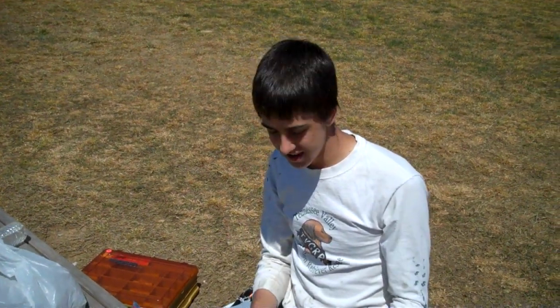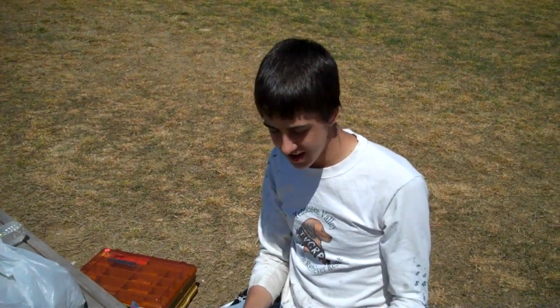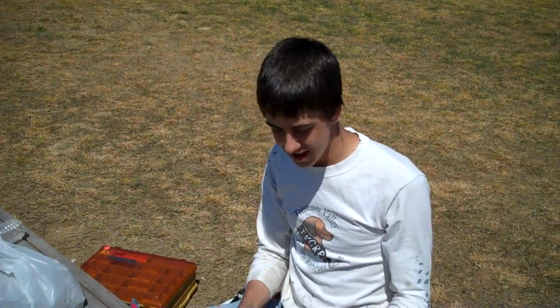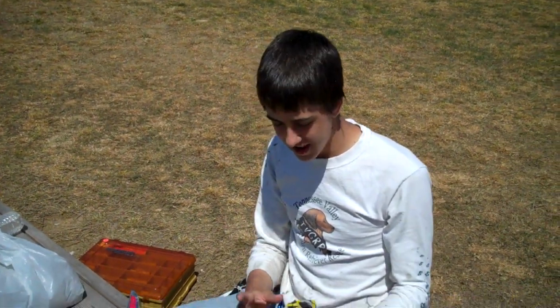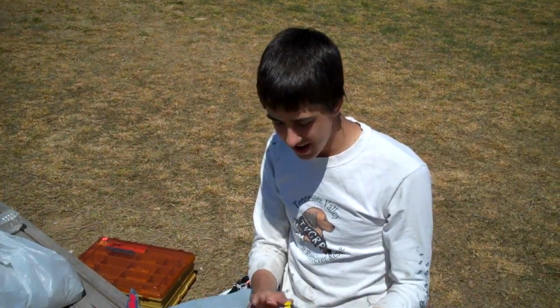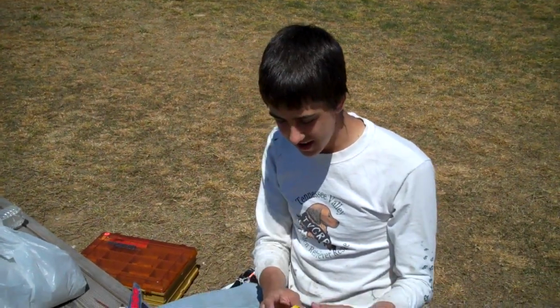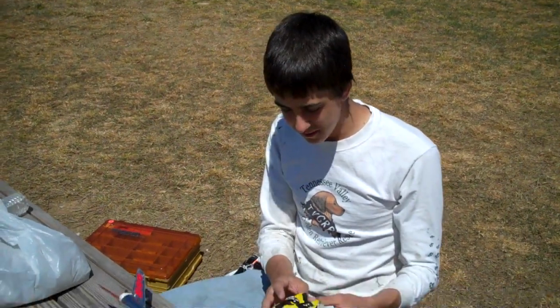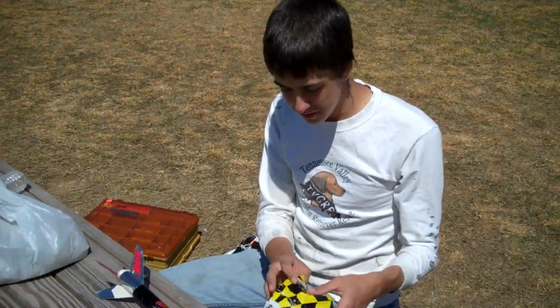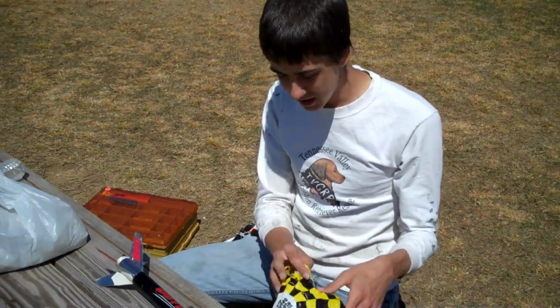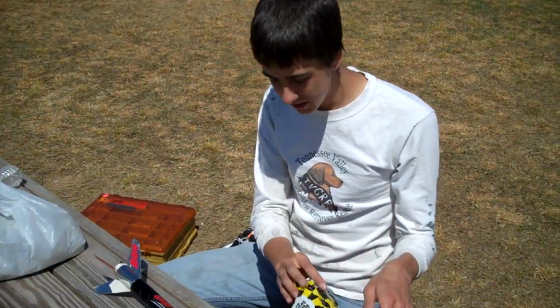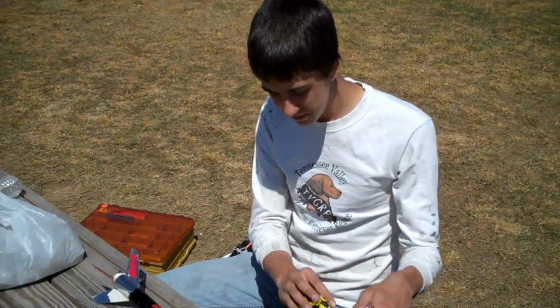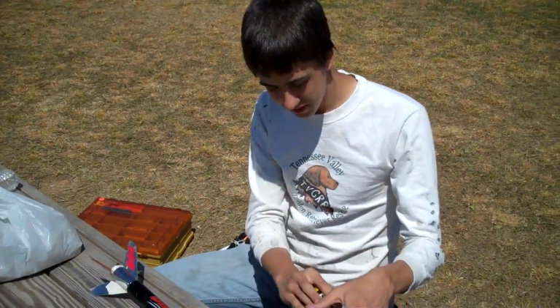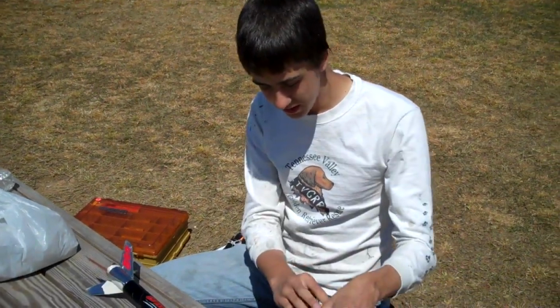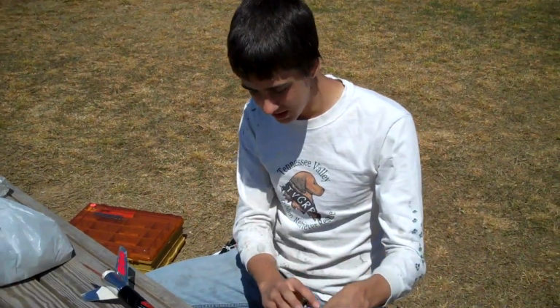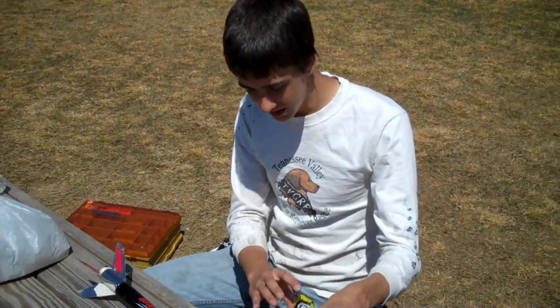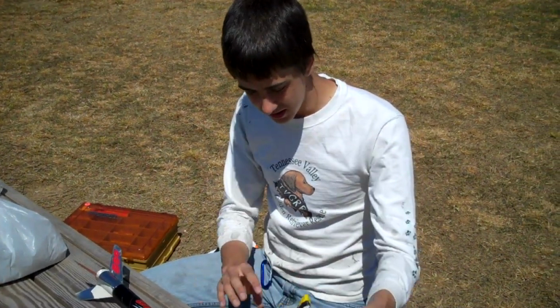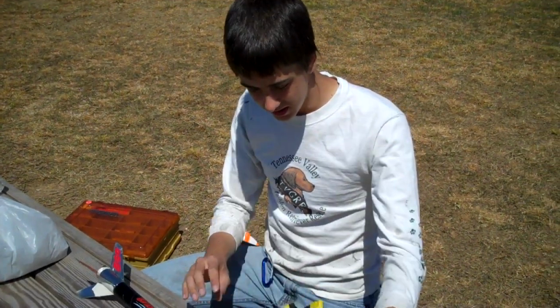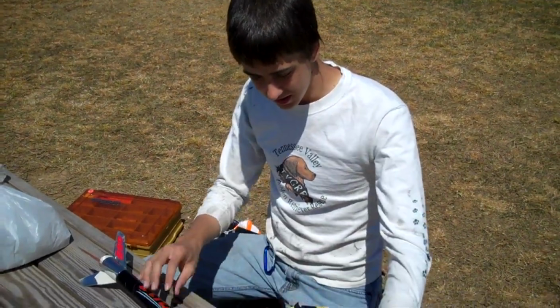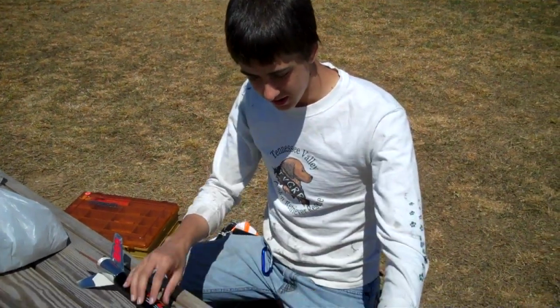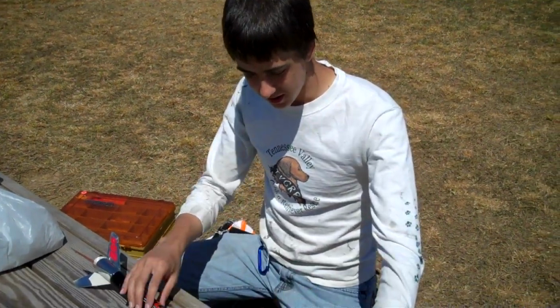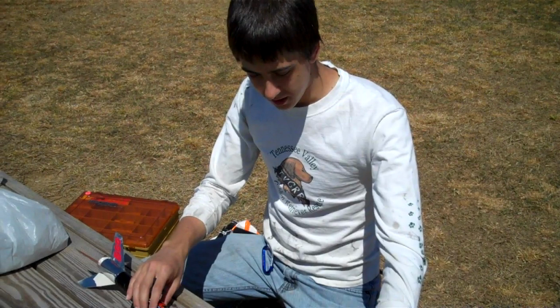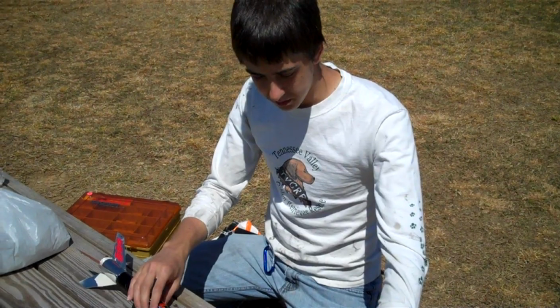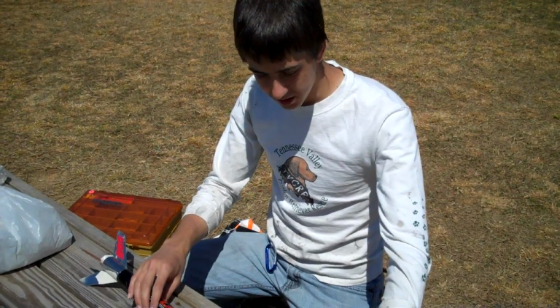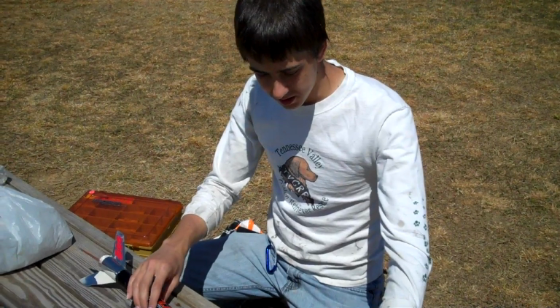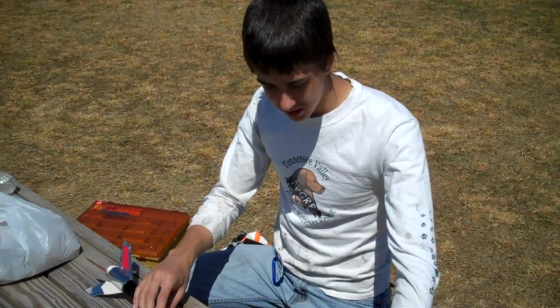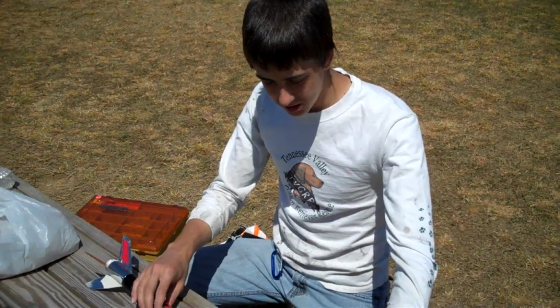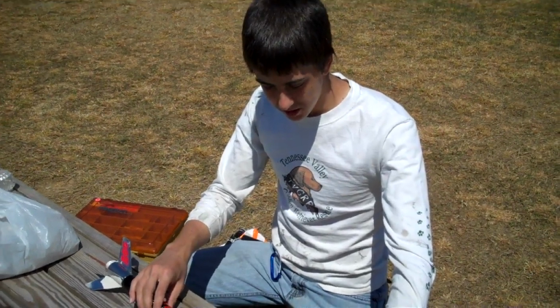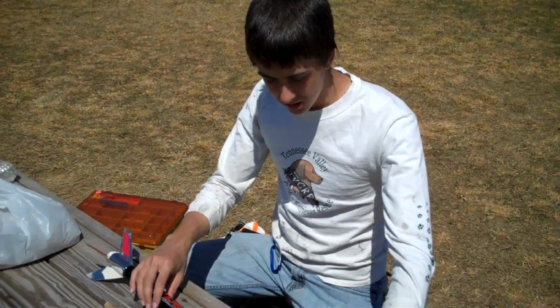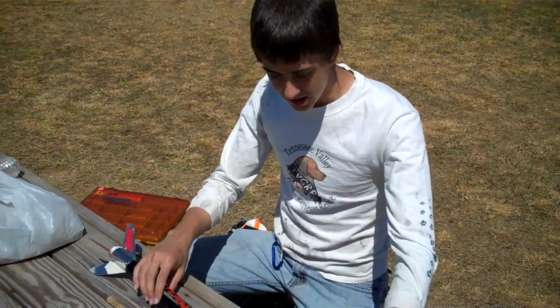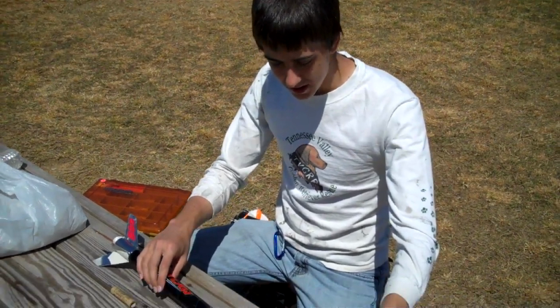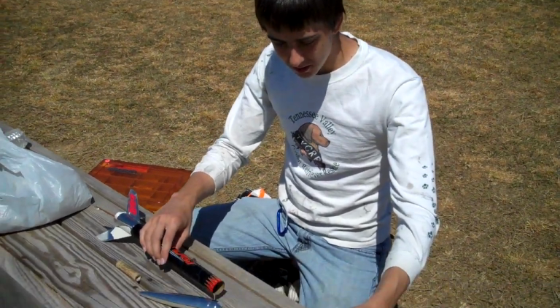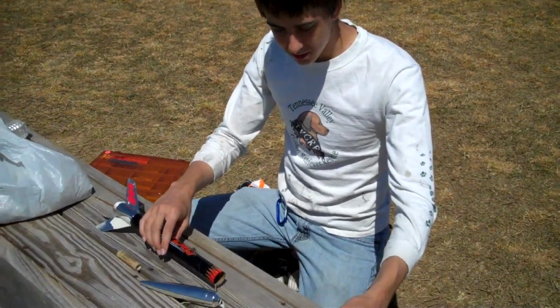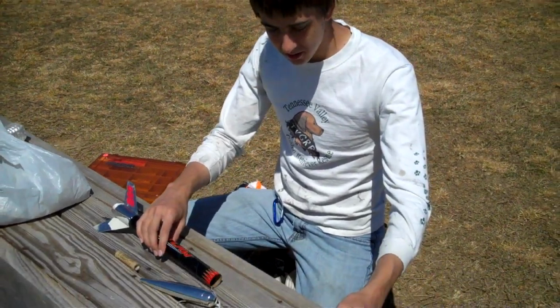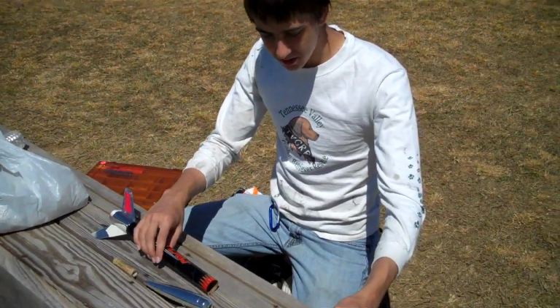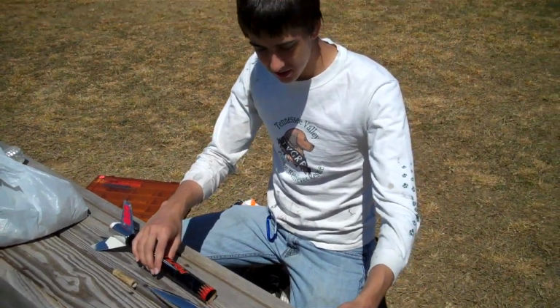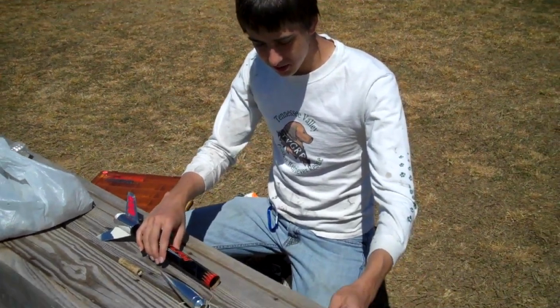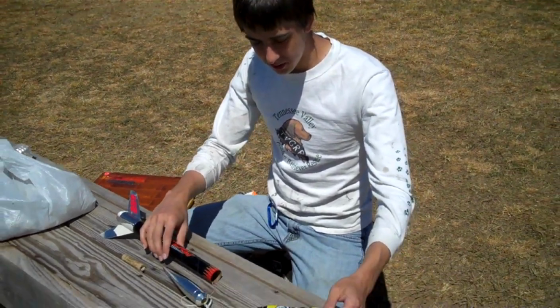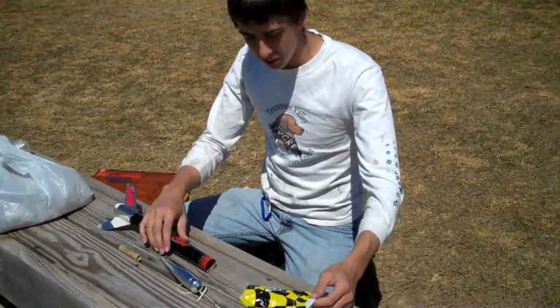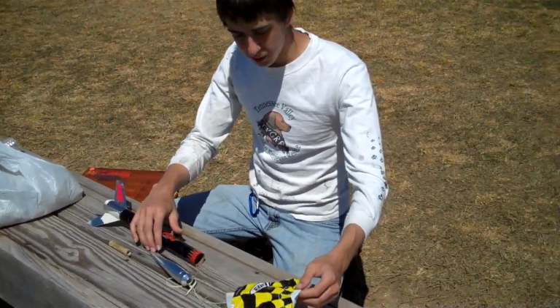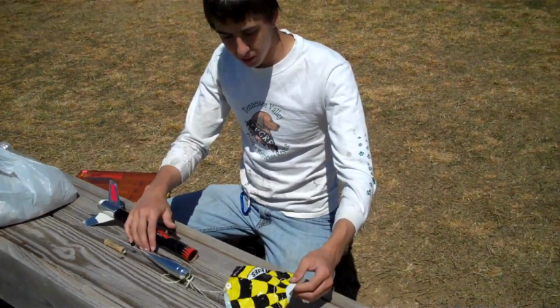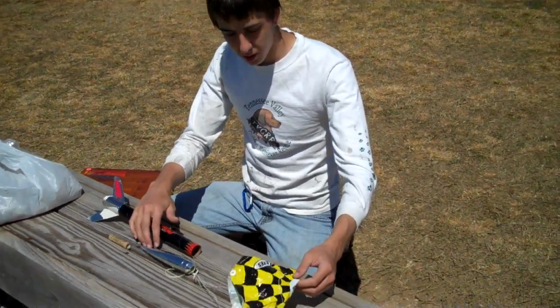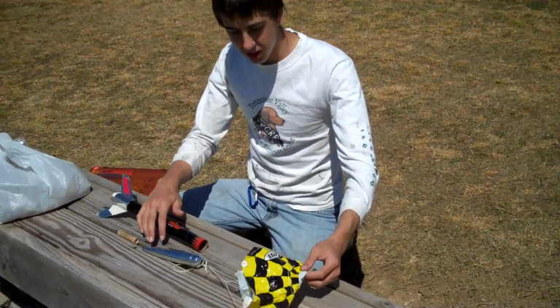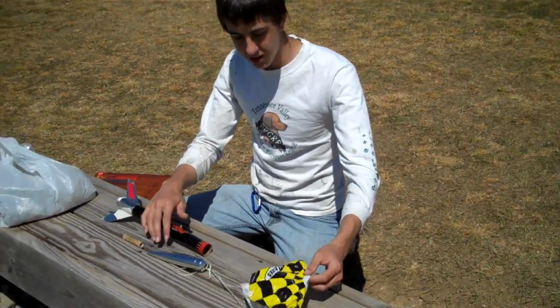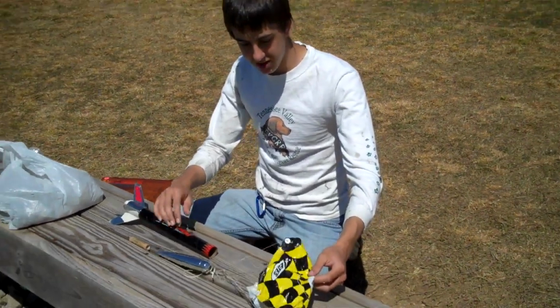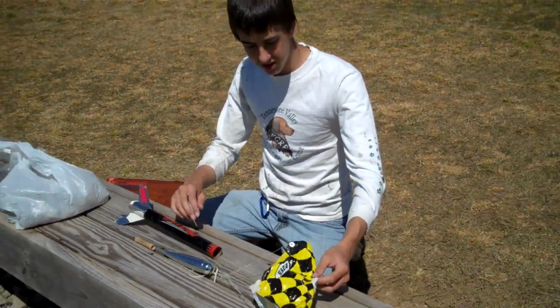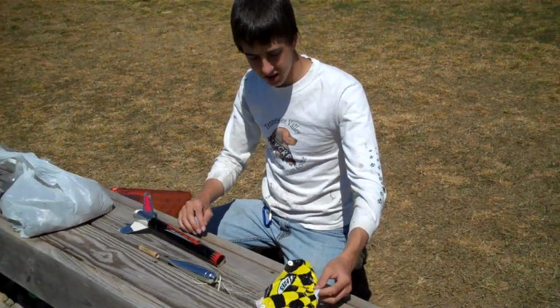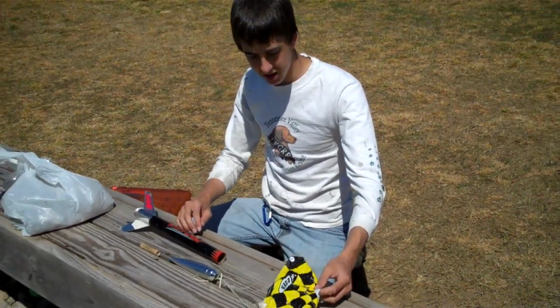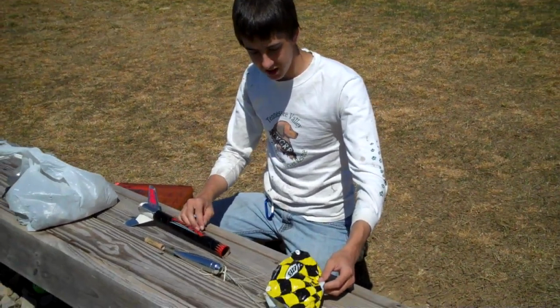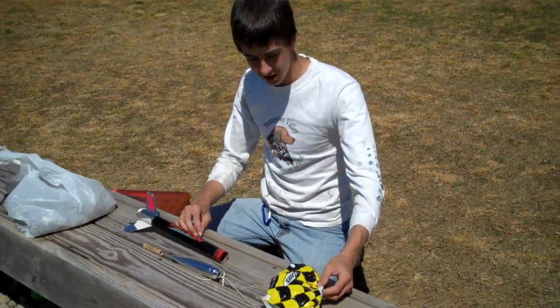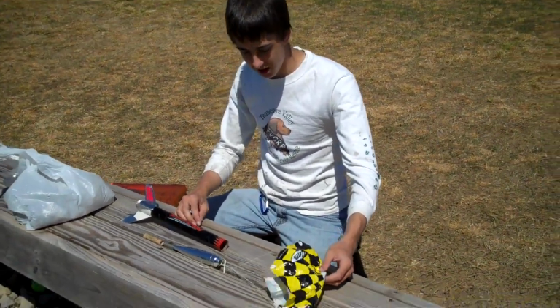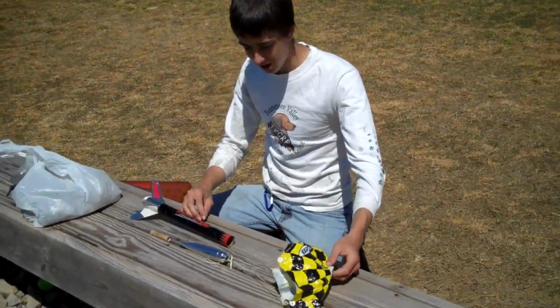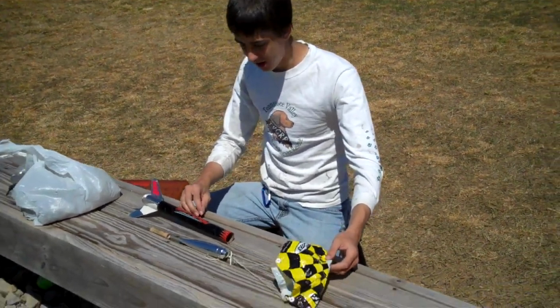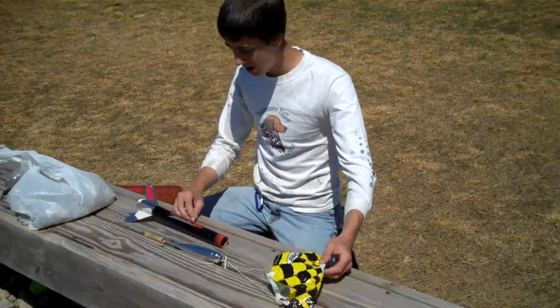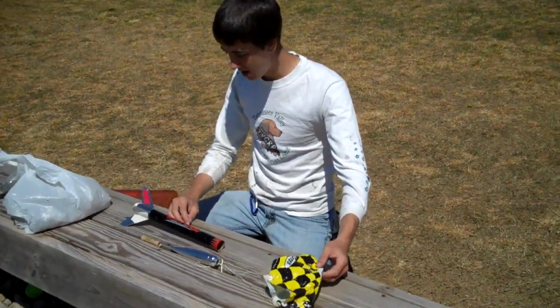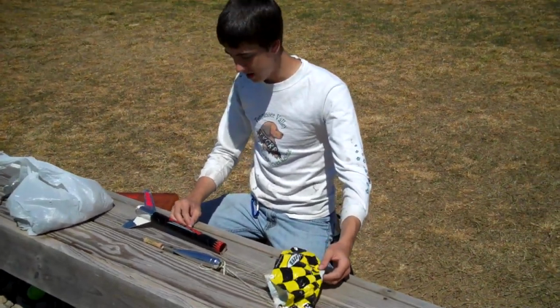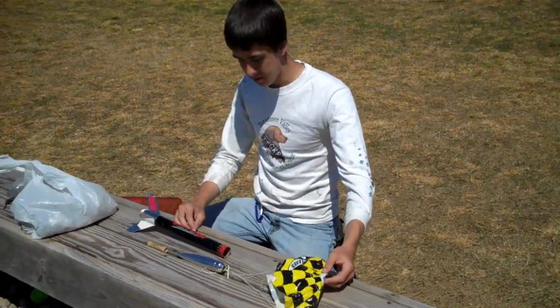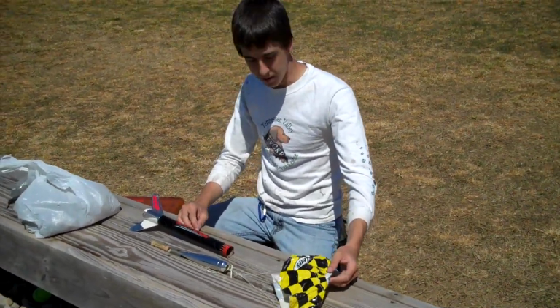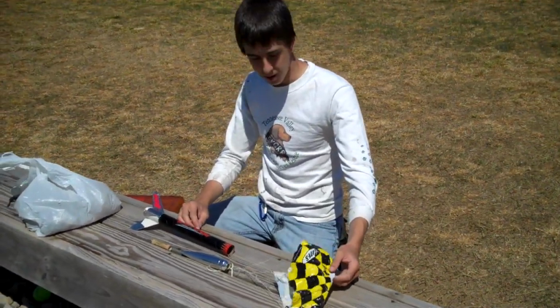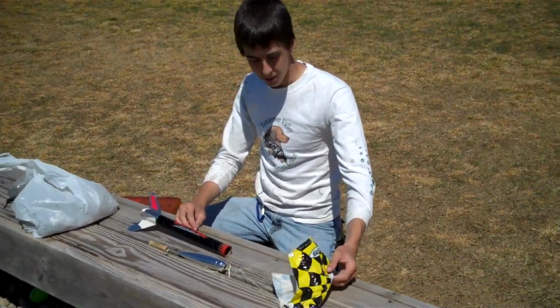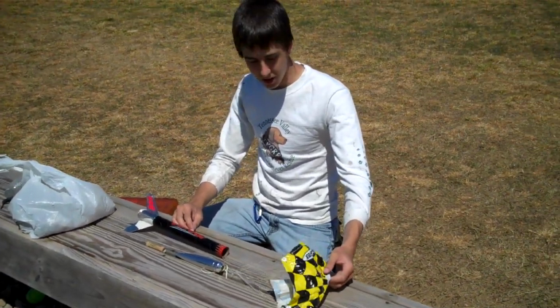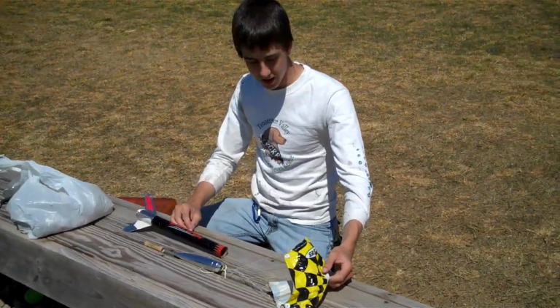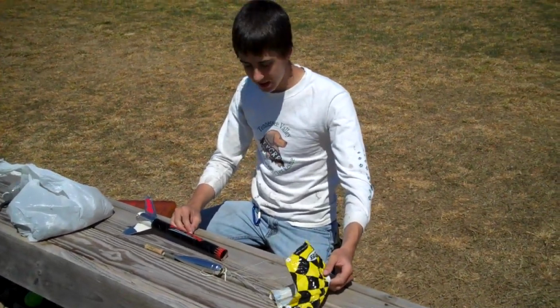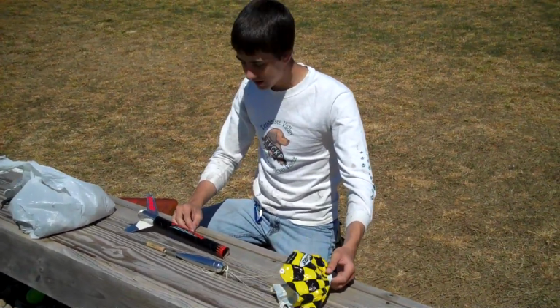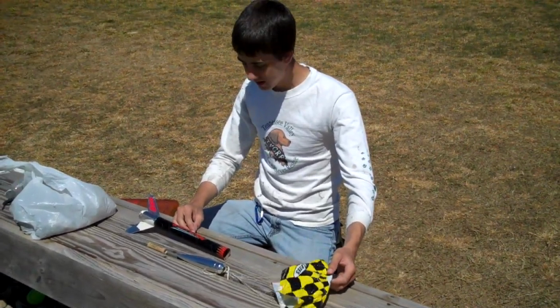Hey everybody. Here I'm going to show you how you launch your model rocket.